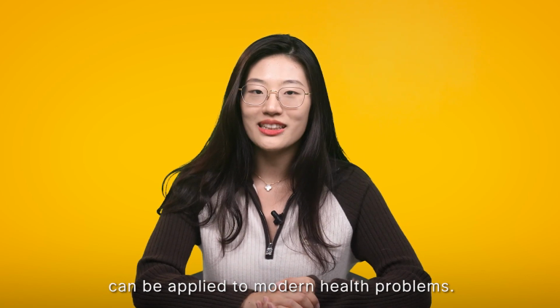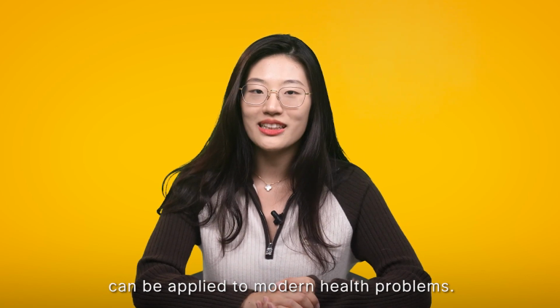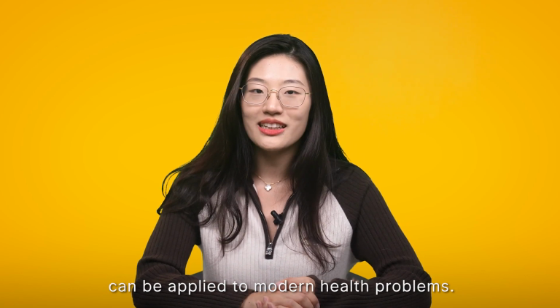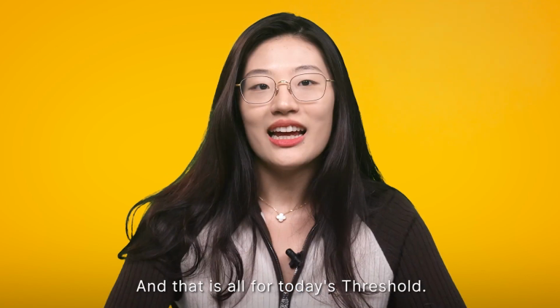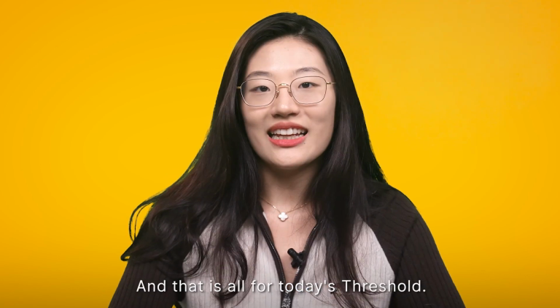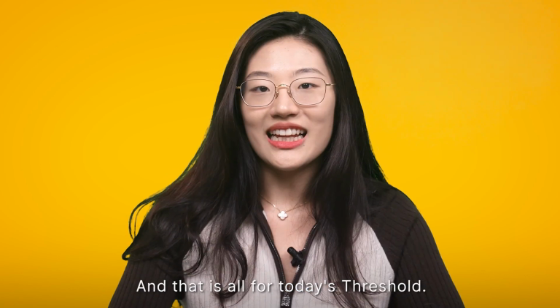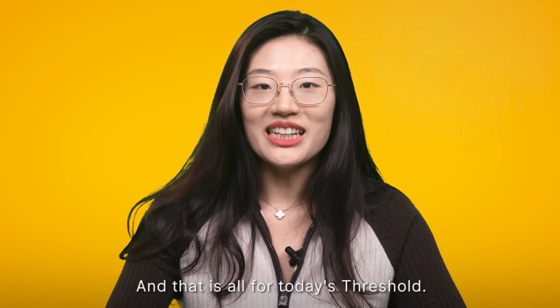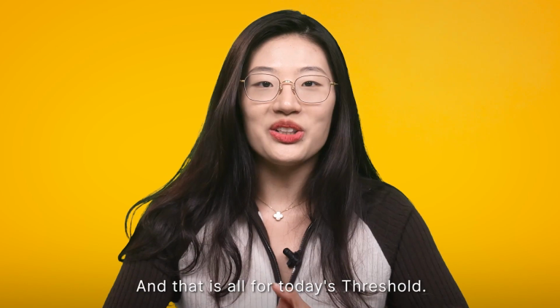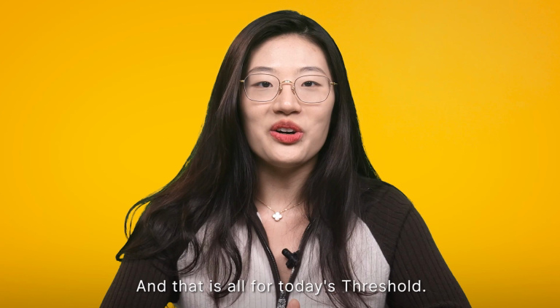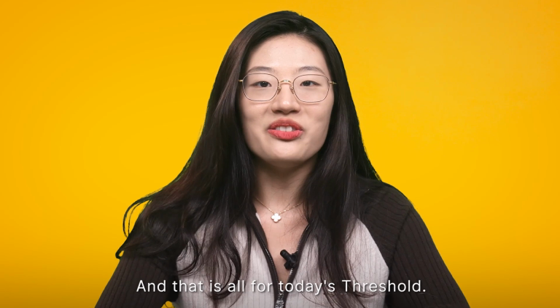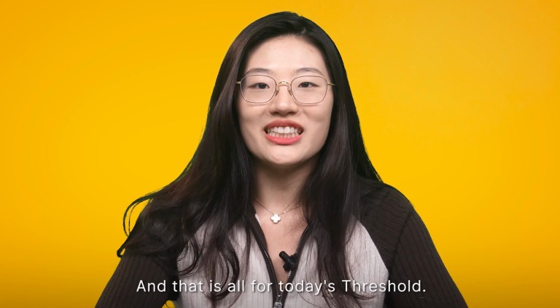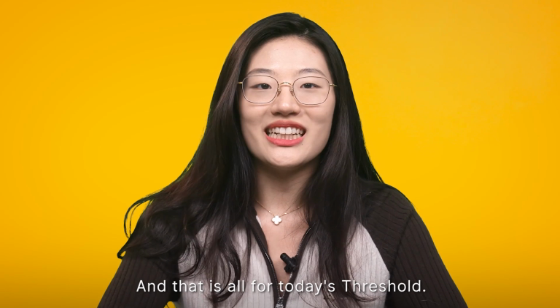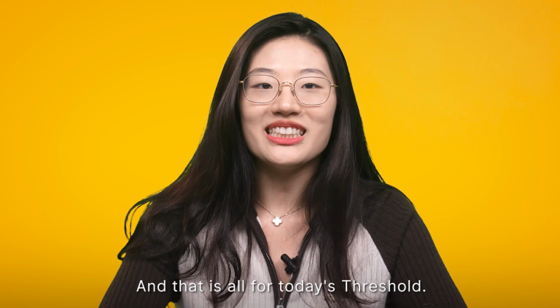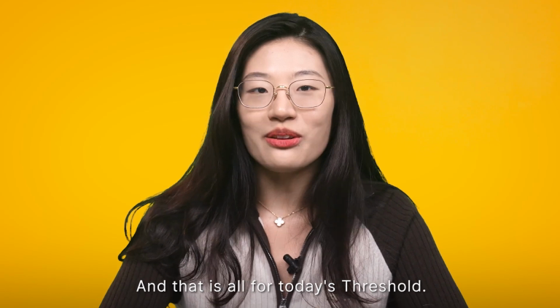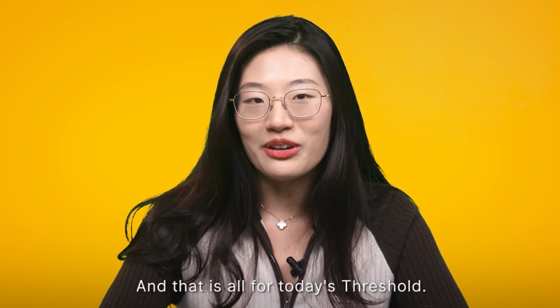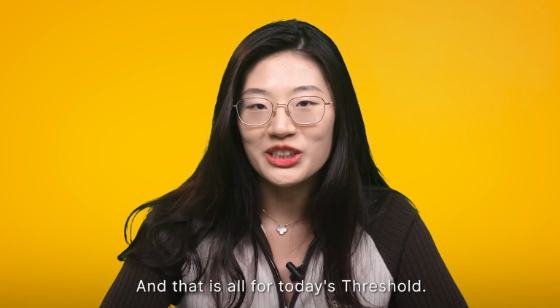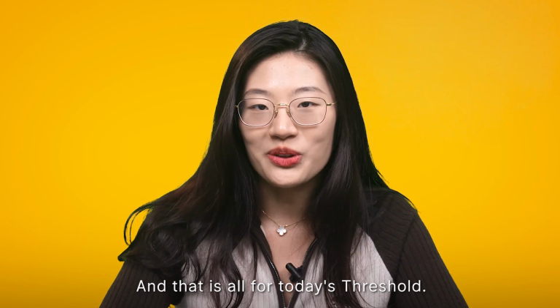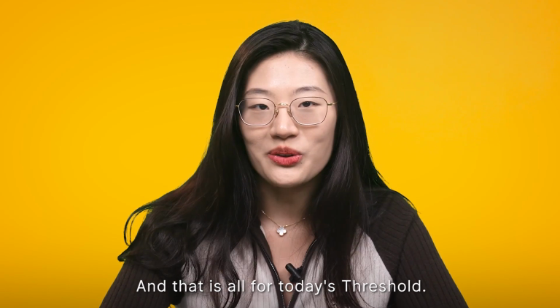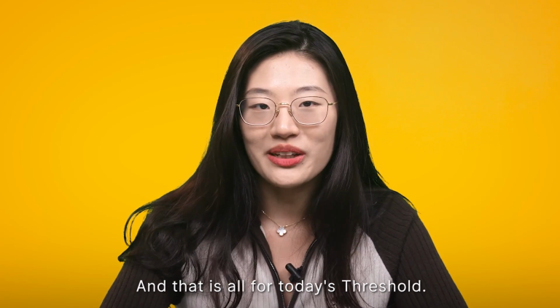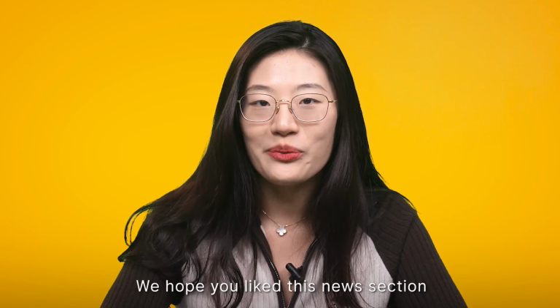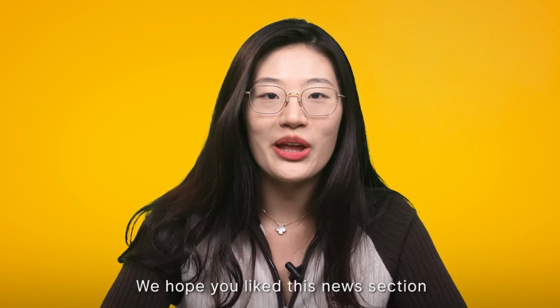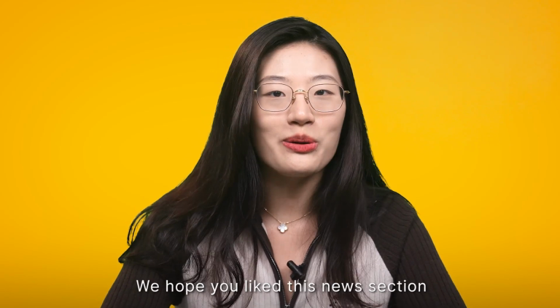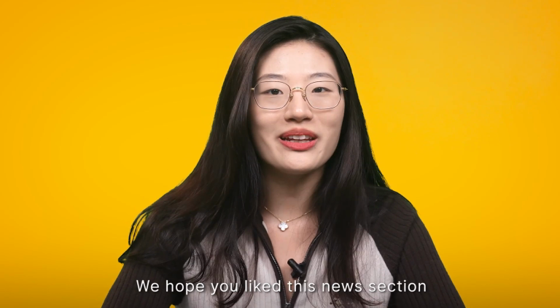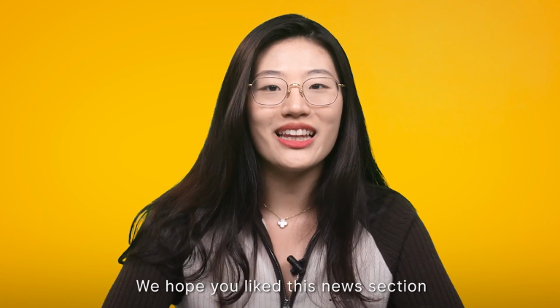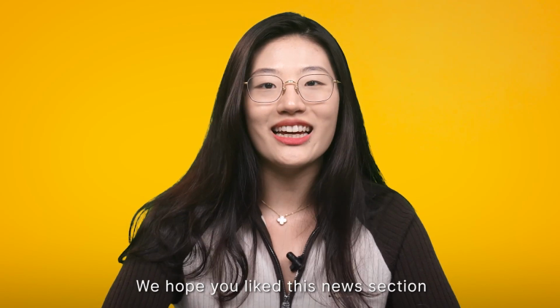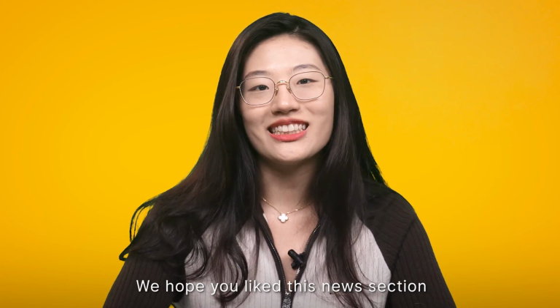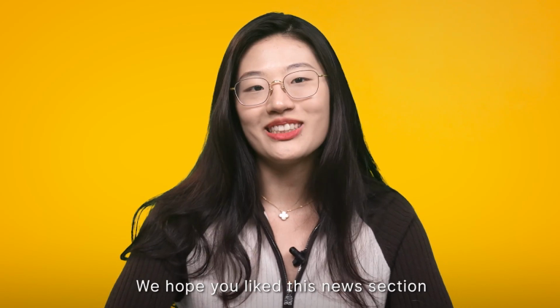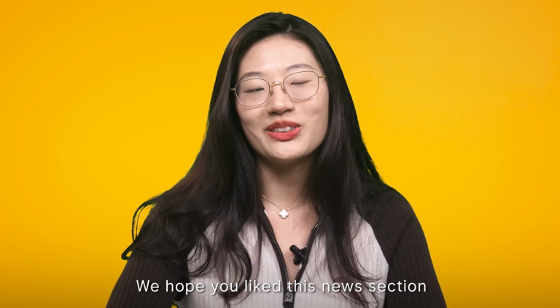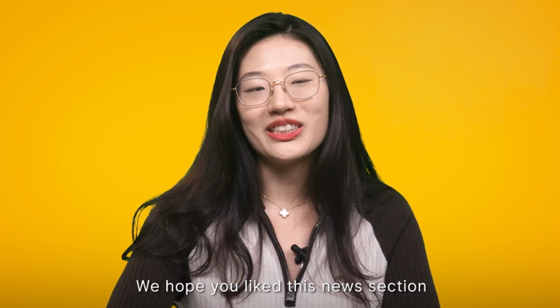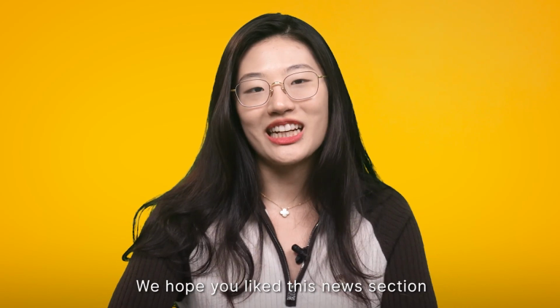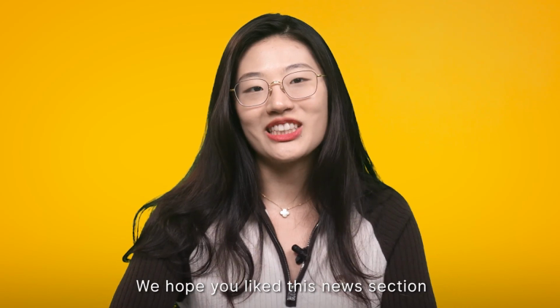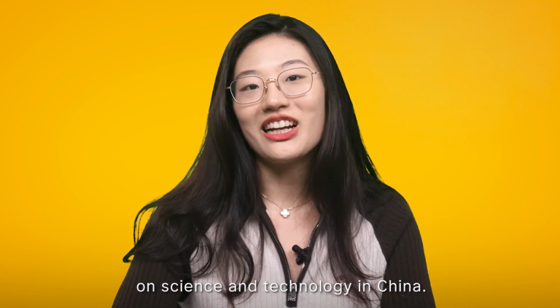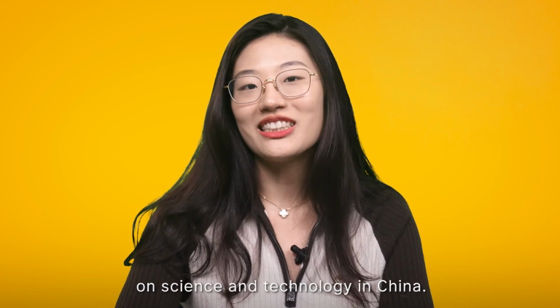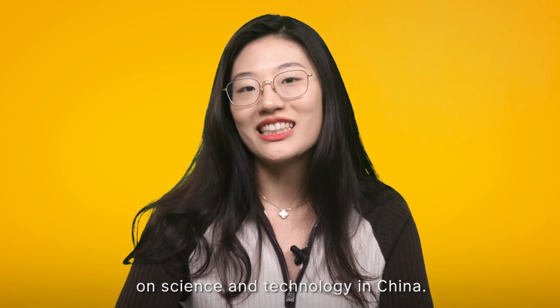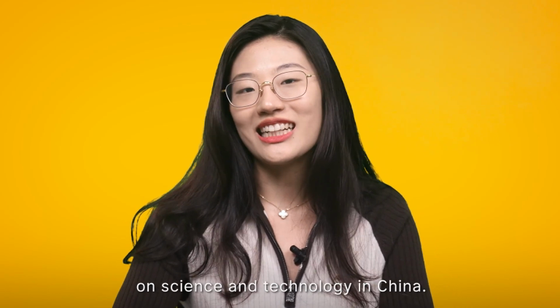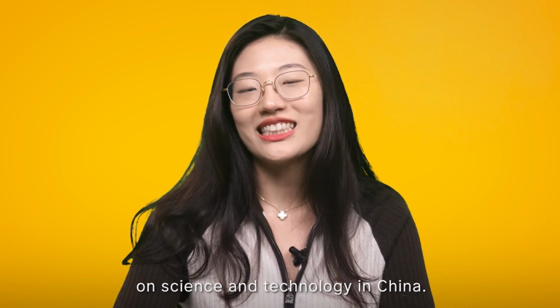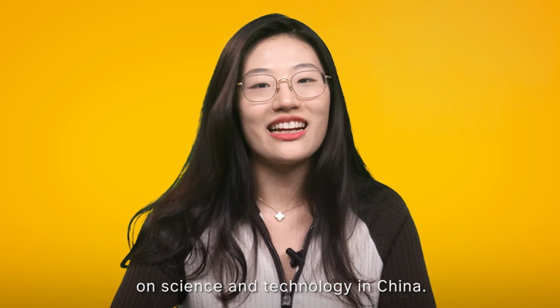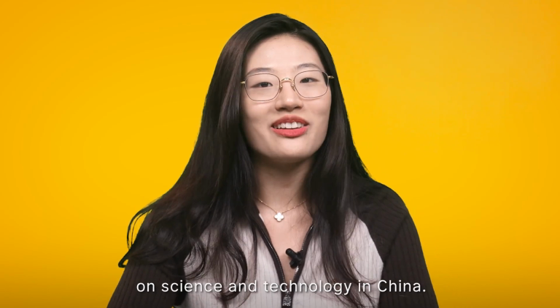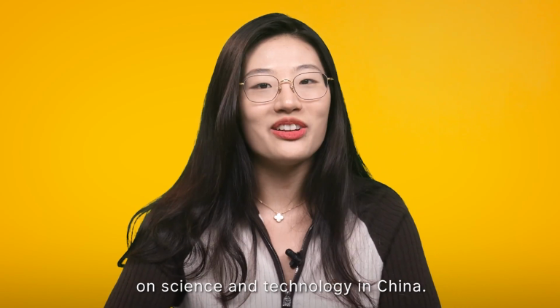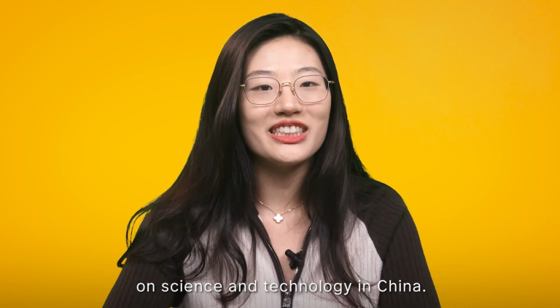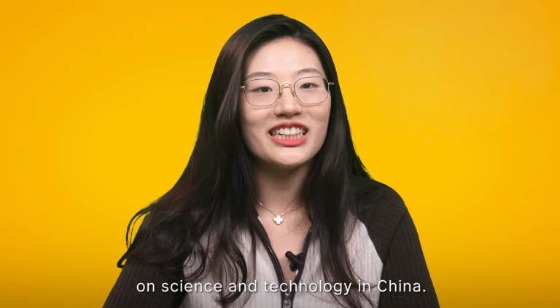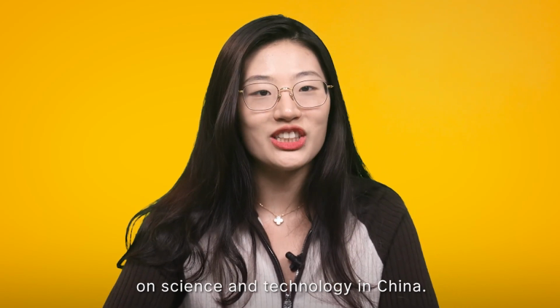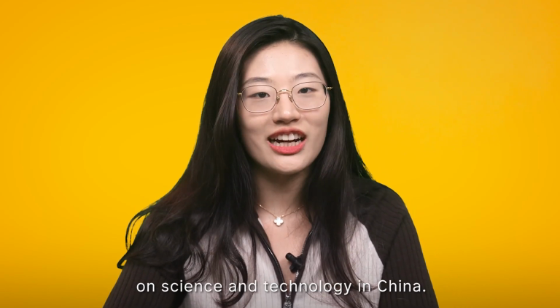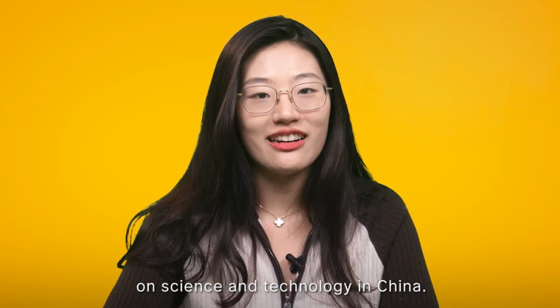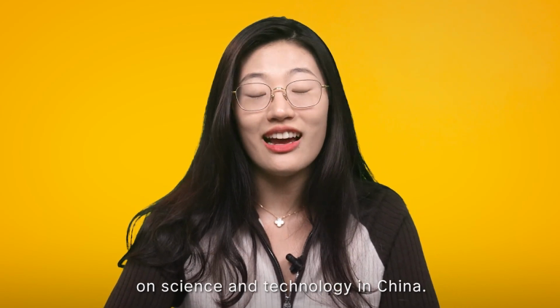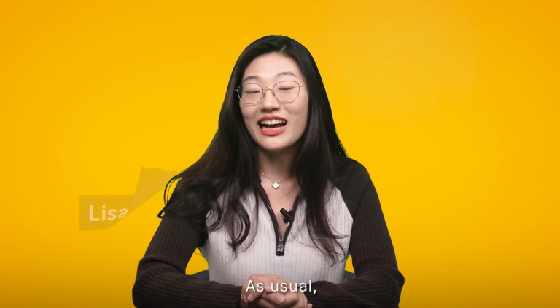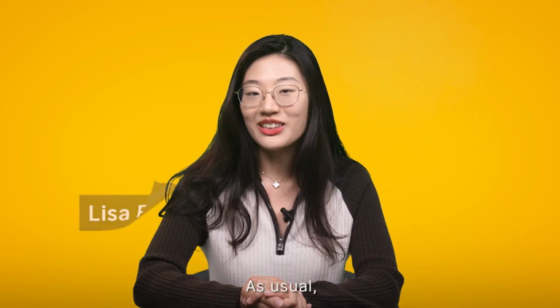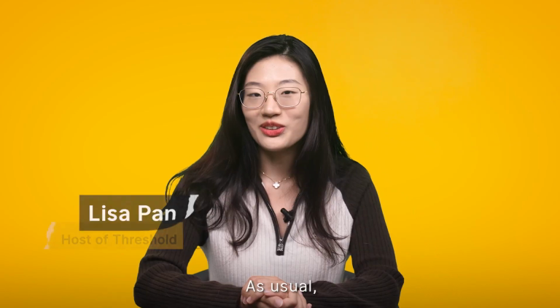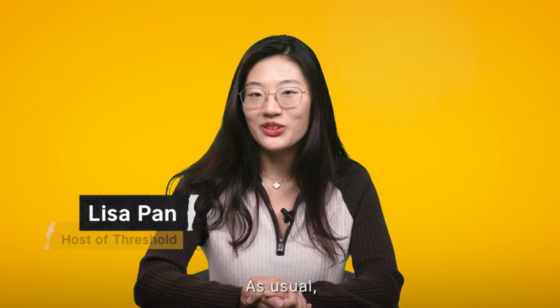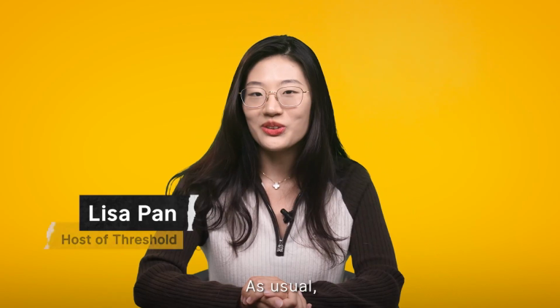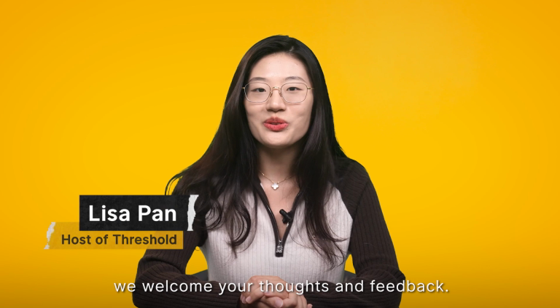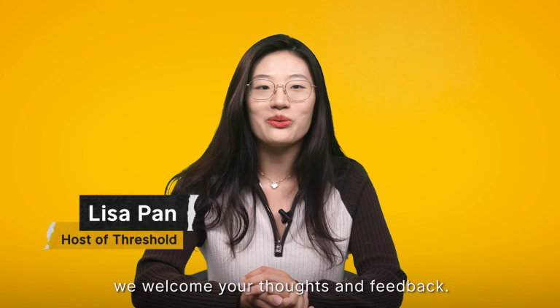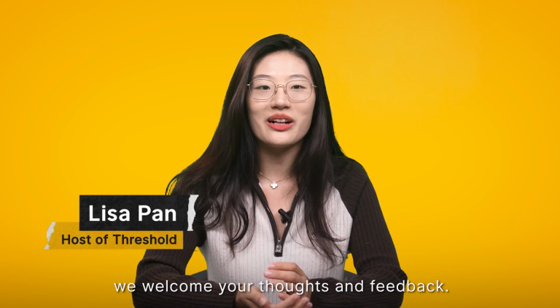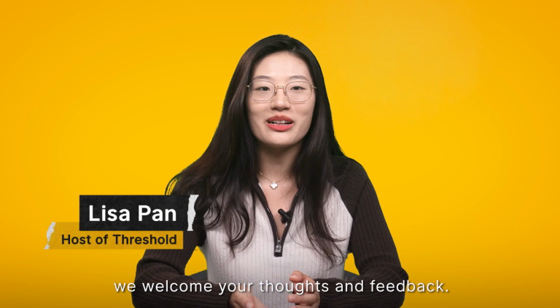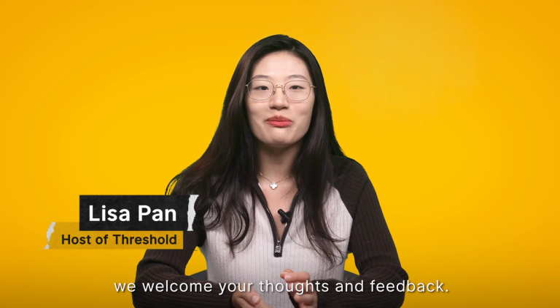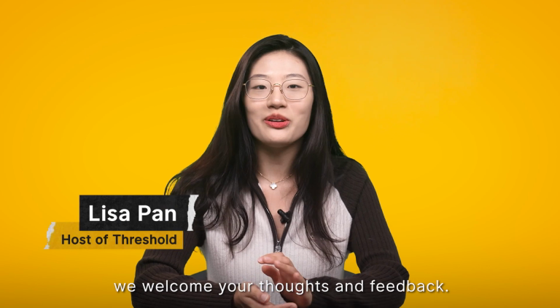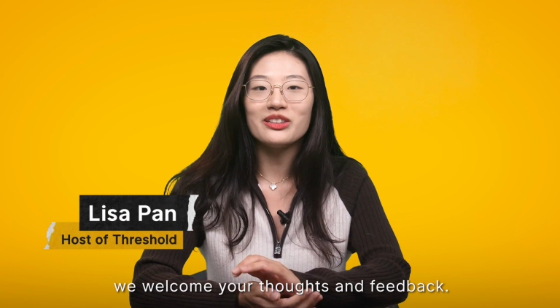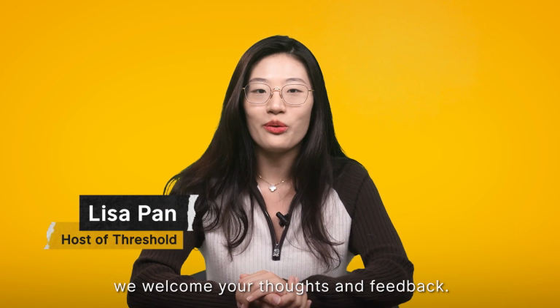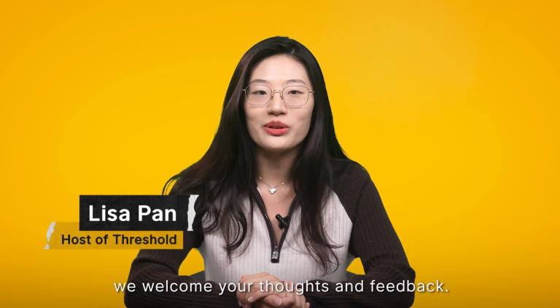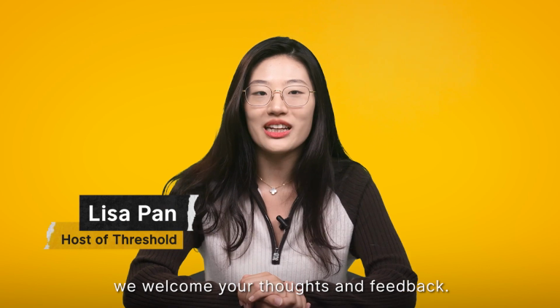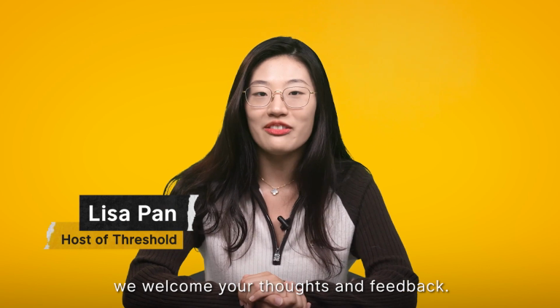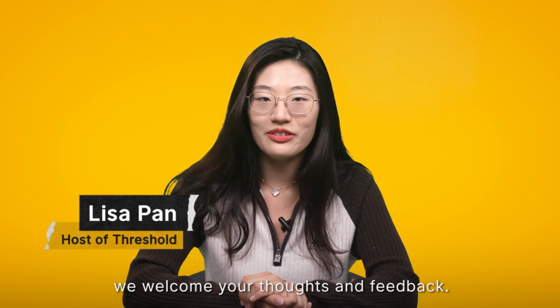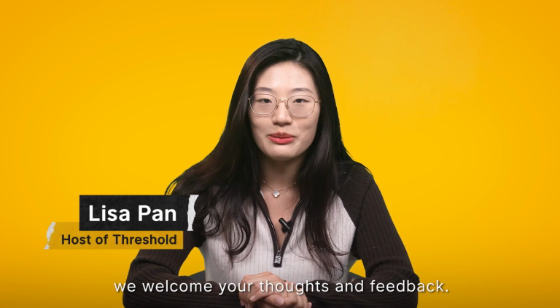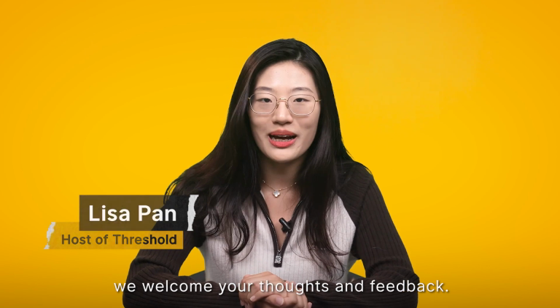And that is all for today's Fresh Hold. We hope you liked this new section on science and technology in China. As usual, we welcome your scores and feedback.